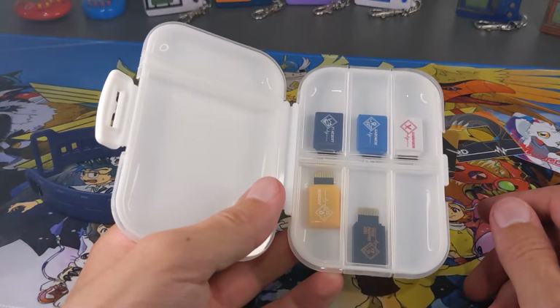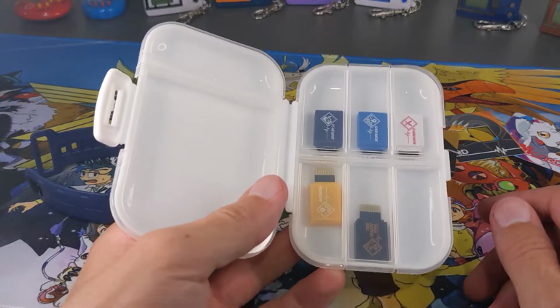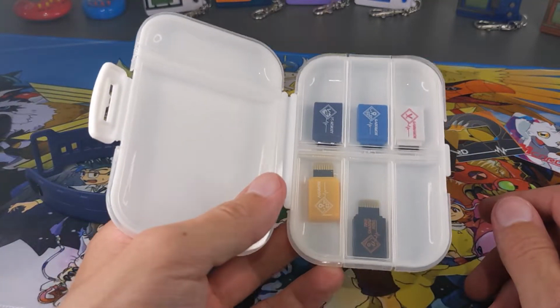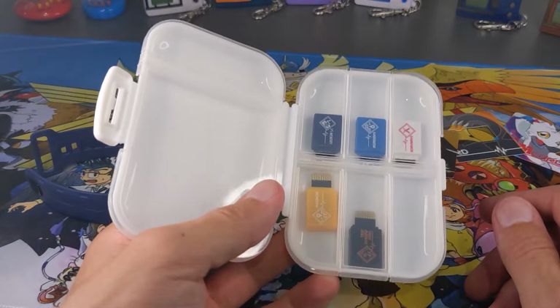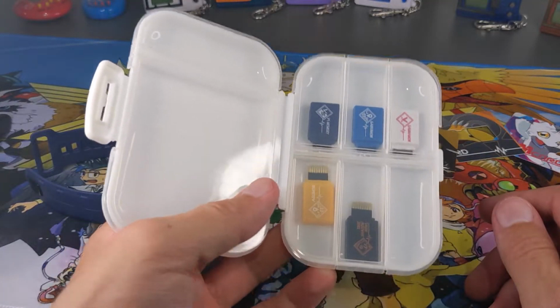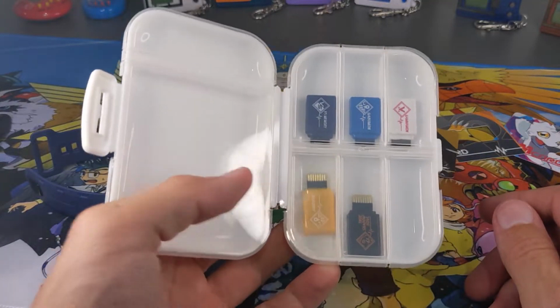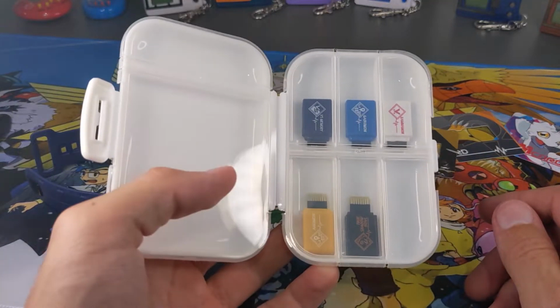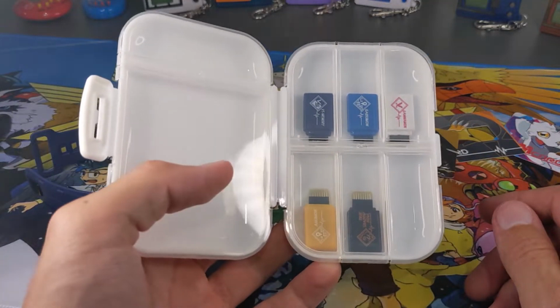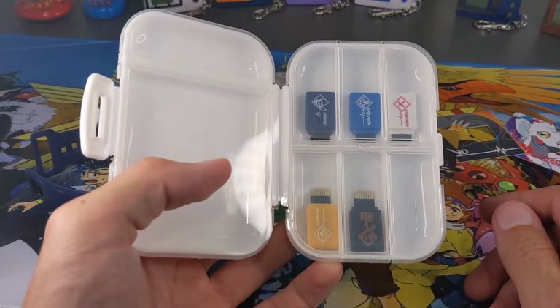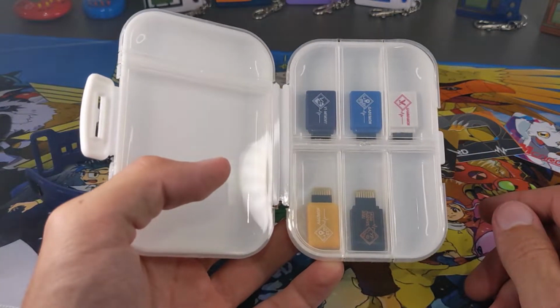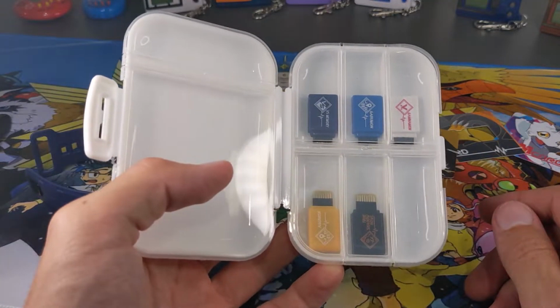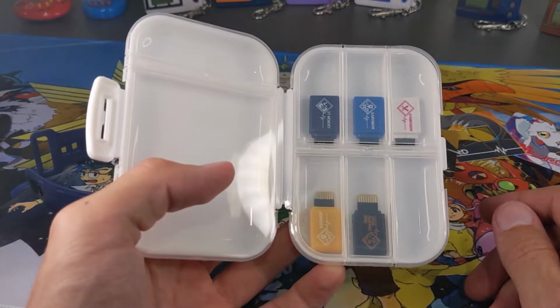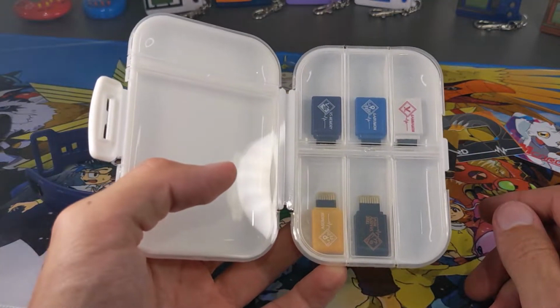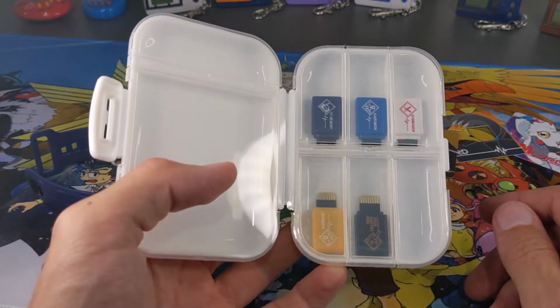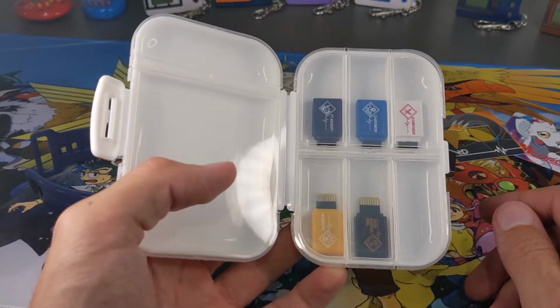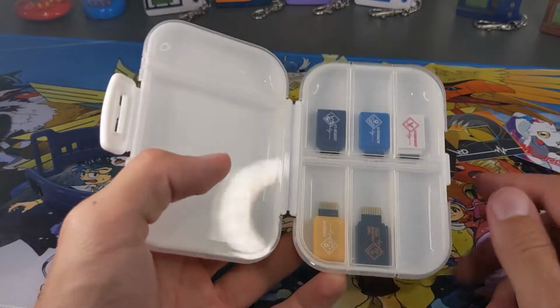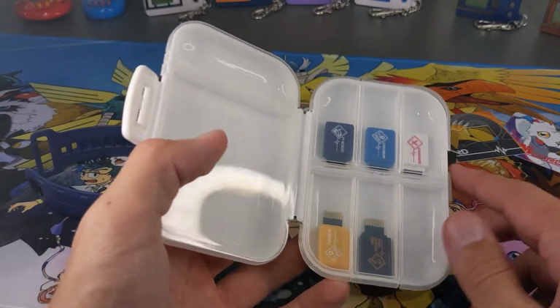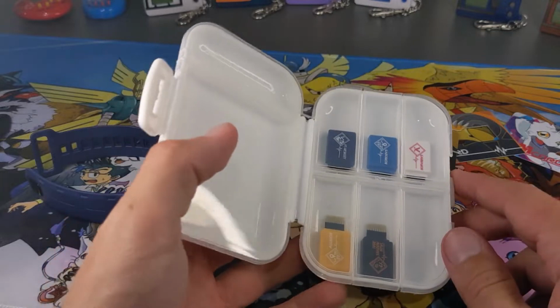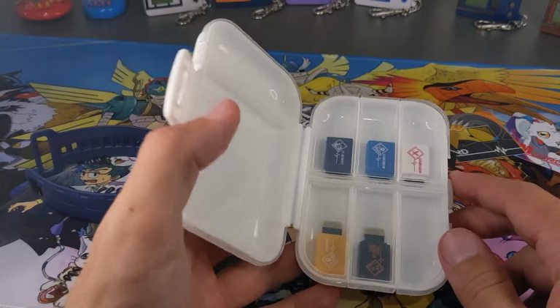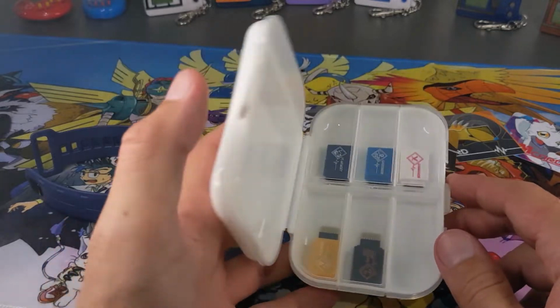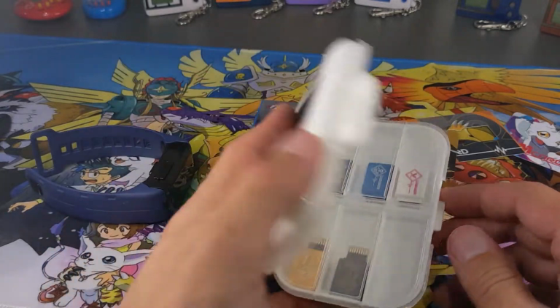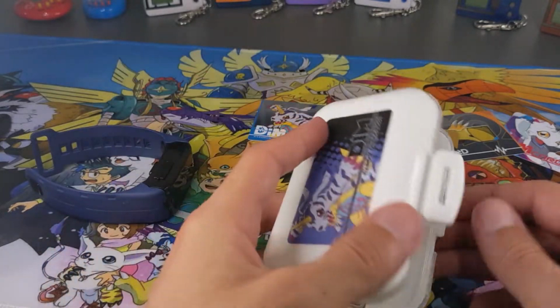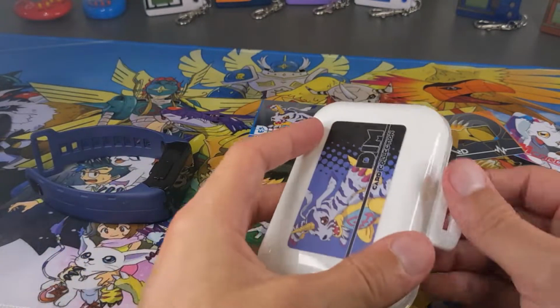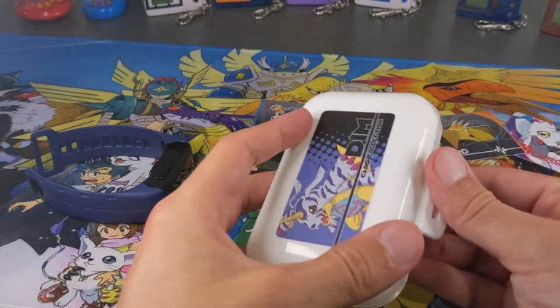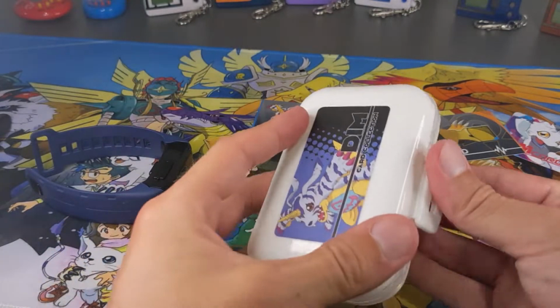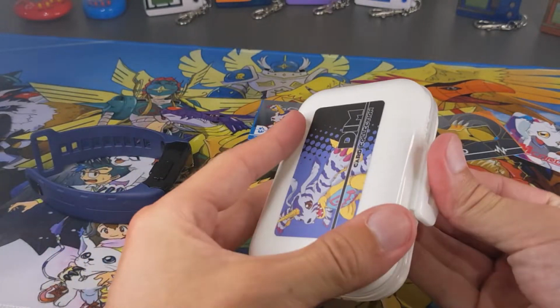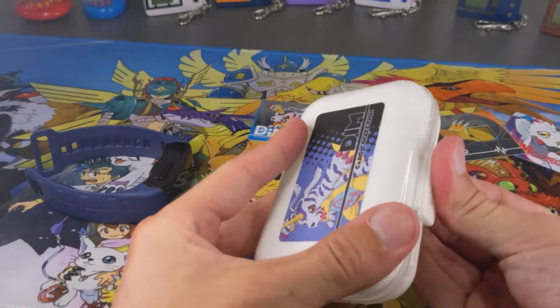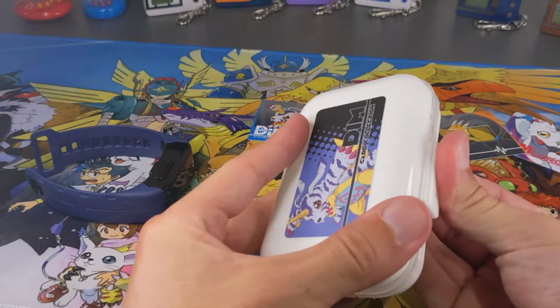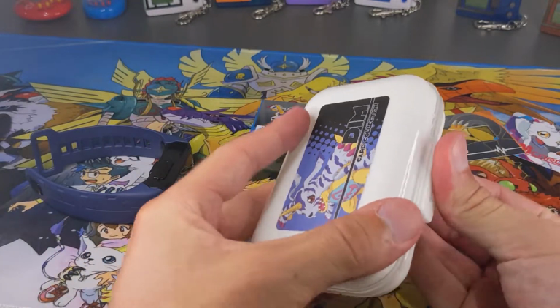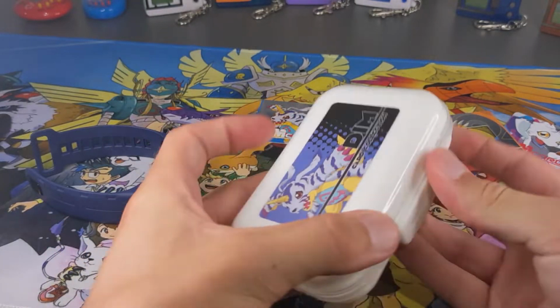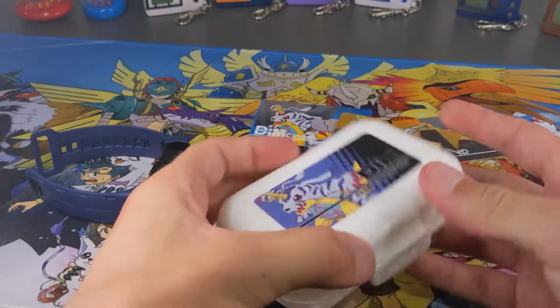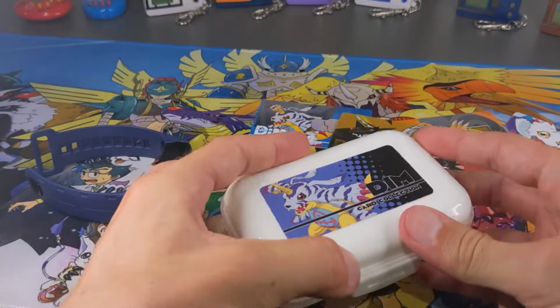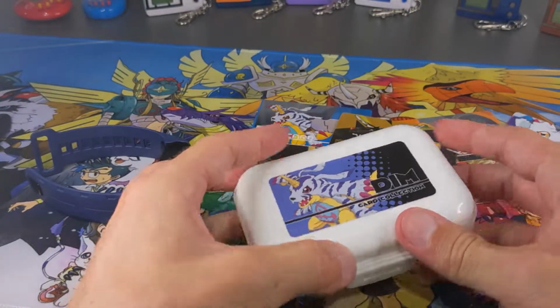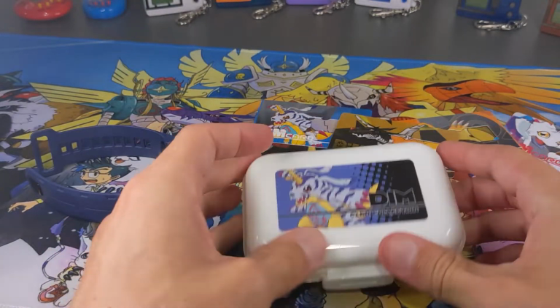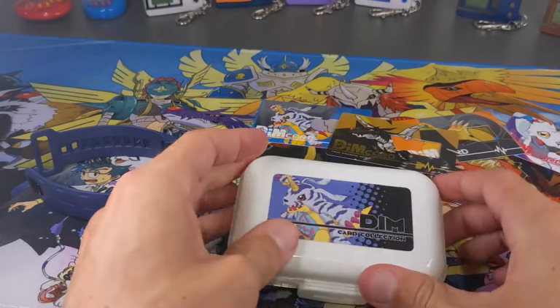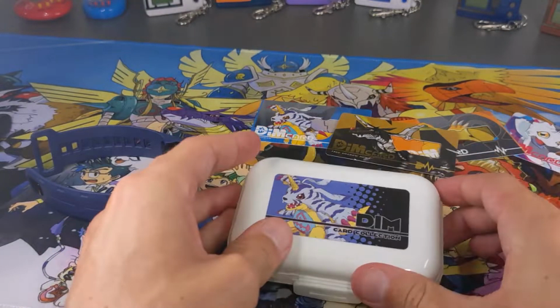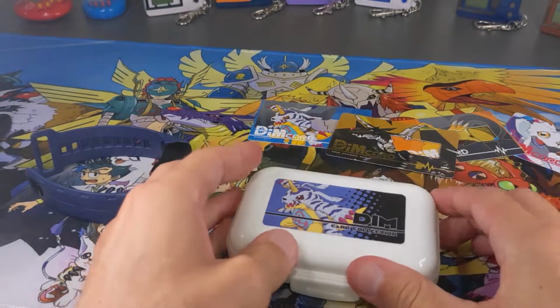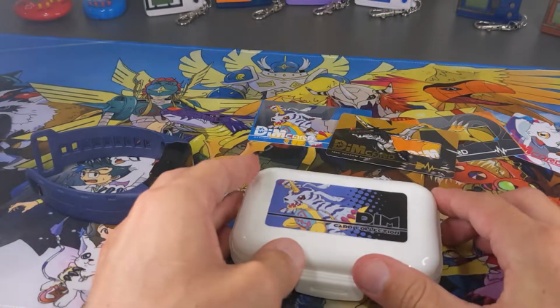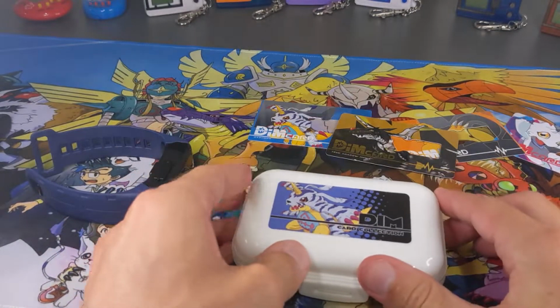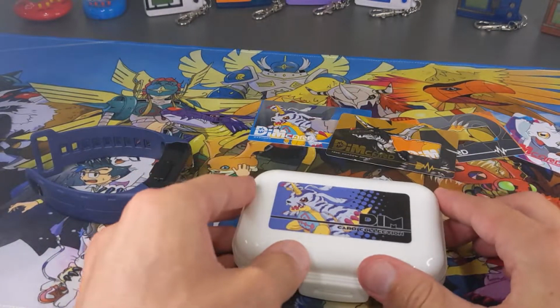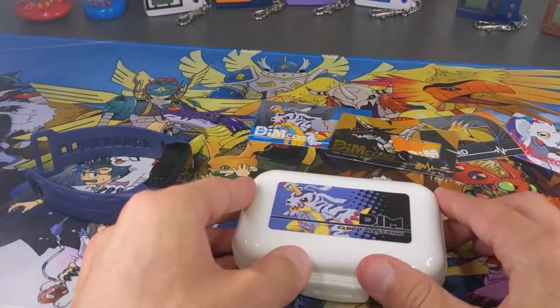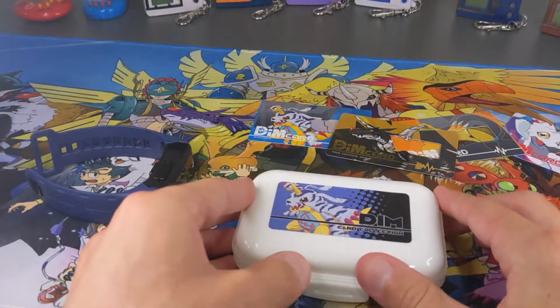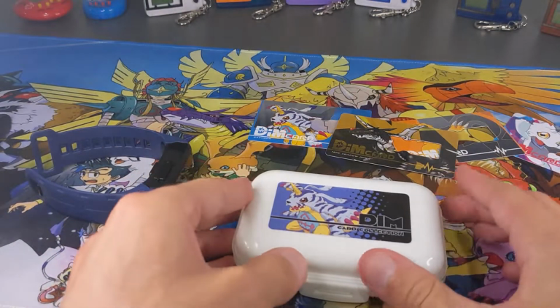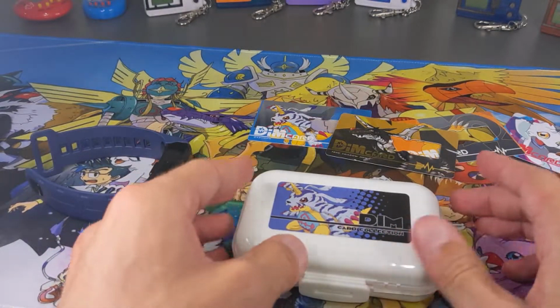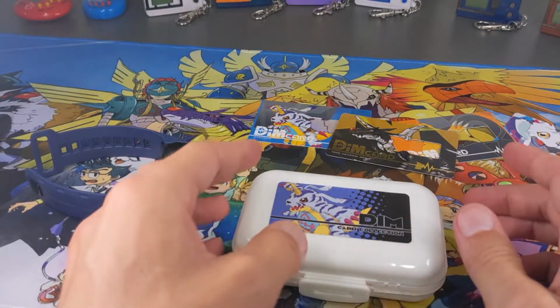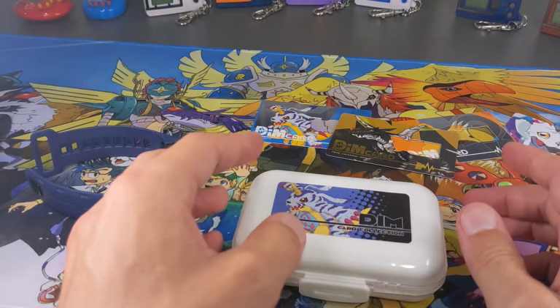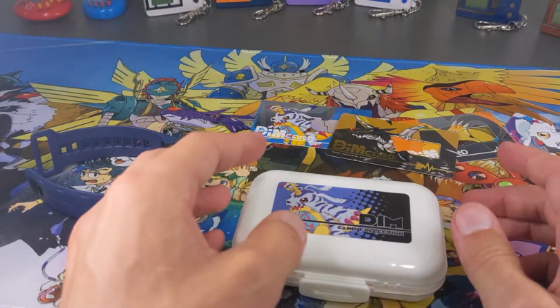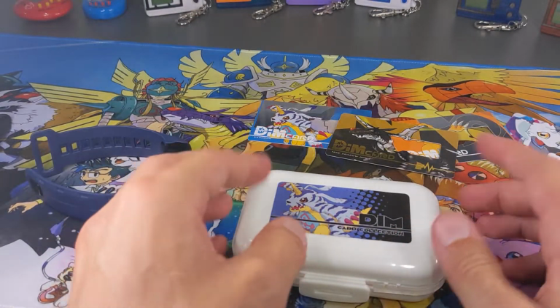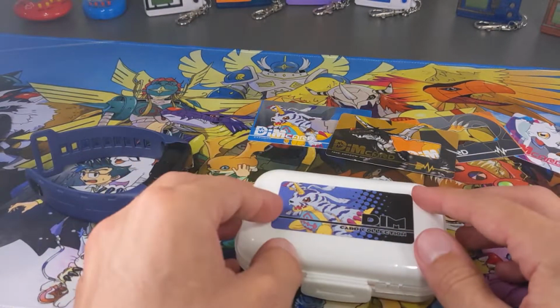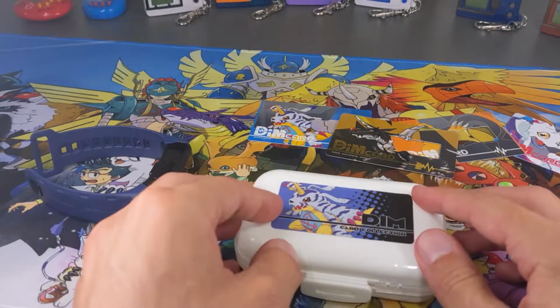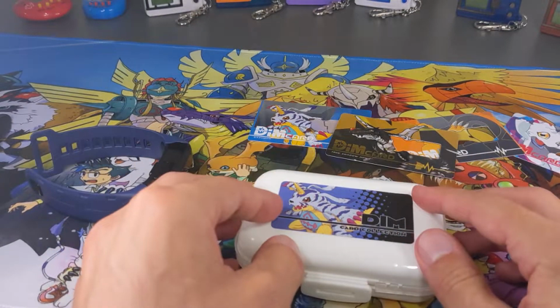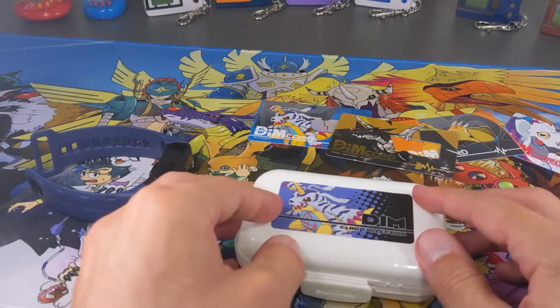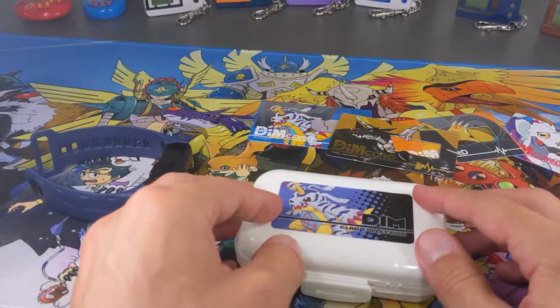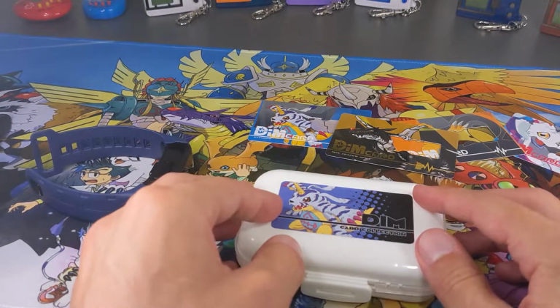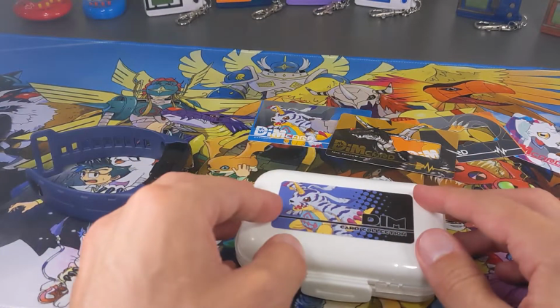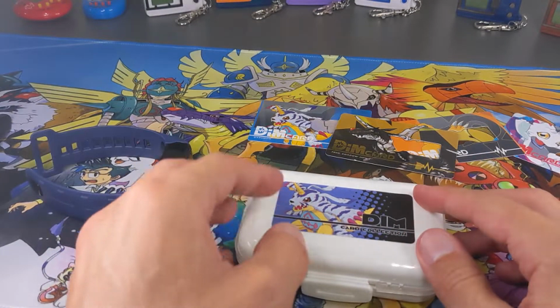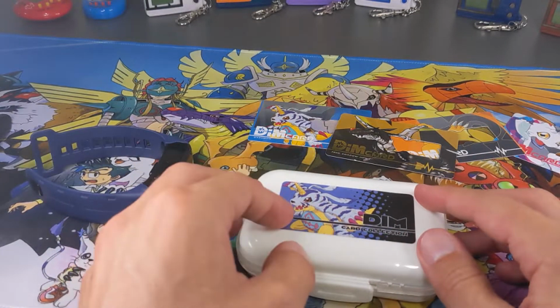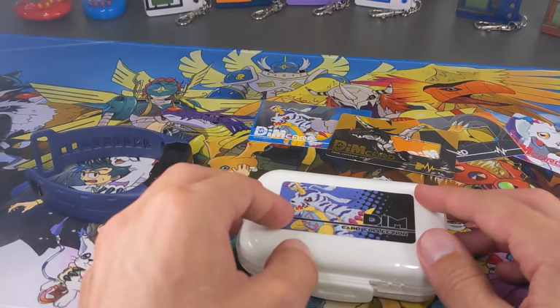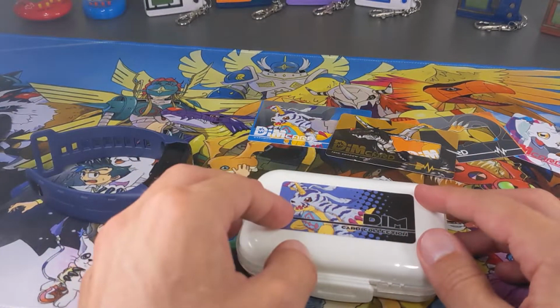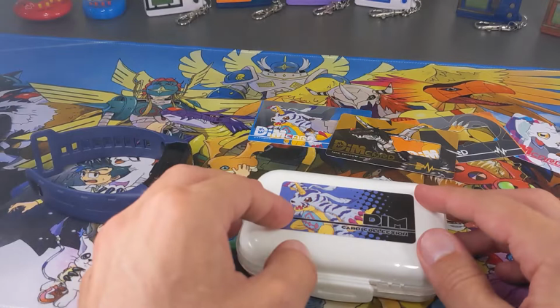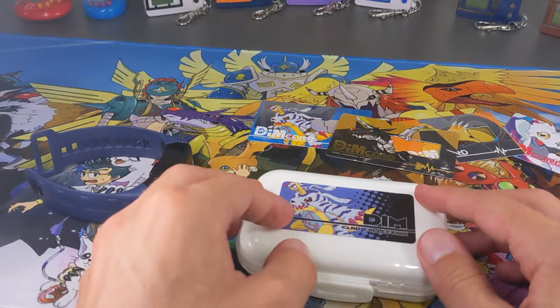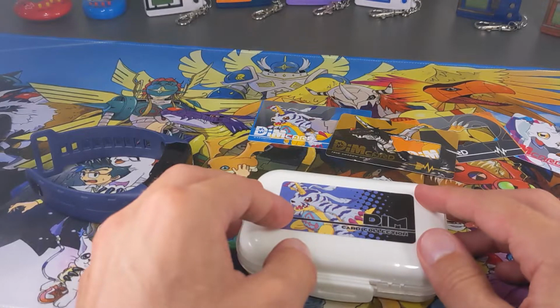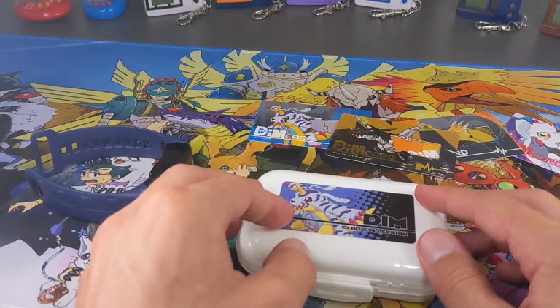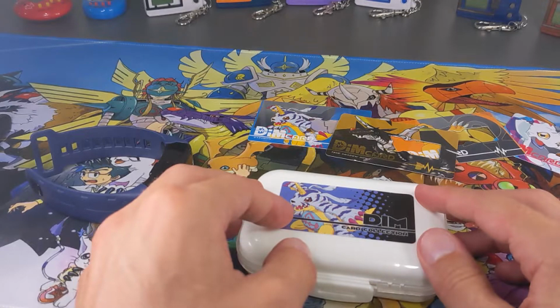So guys, I wouldn't recommend this if you're going to be traveling around with it. But if you are going to keep it just in the drawer or in the desk or something, I think it's going to be fine — I think it's going to be perfect for that.